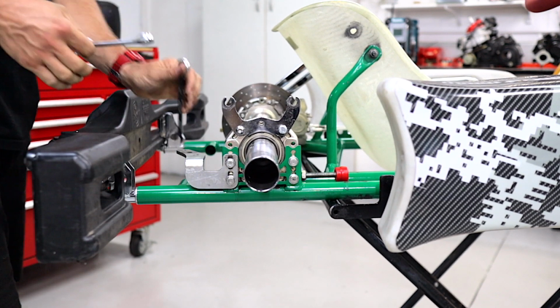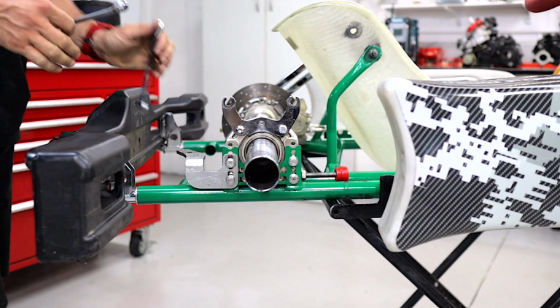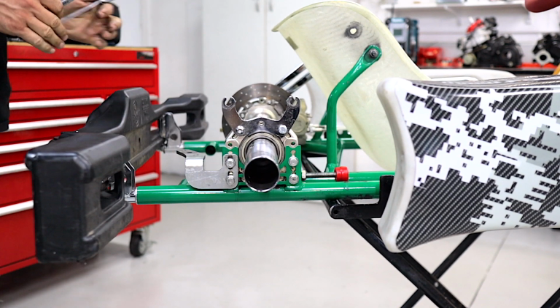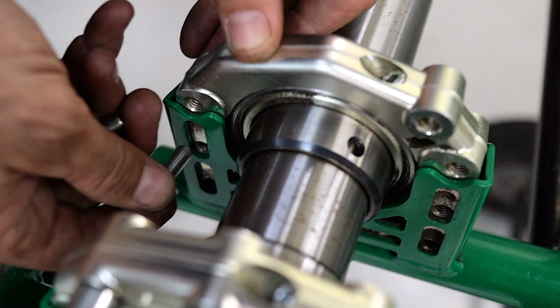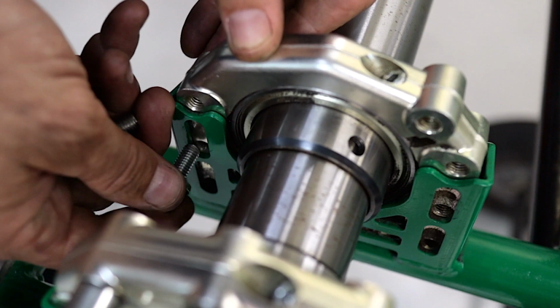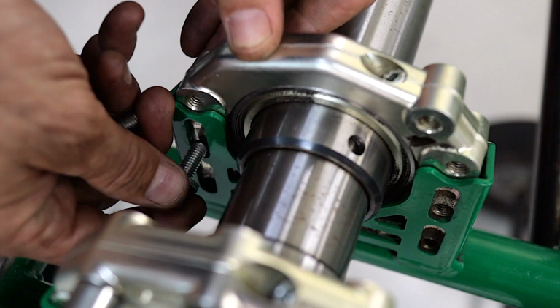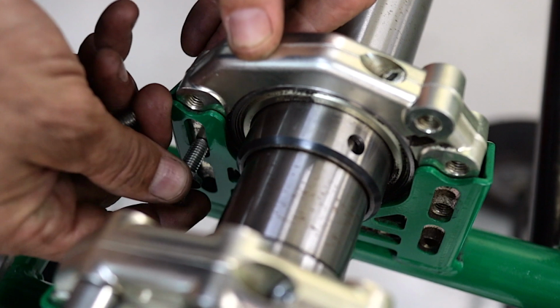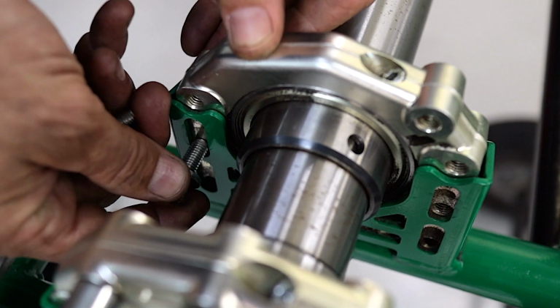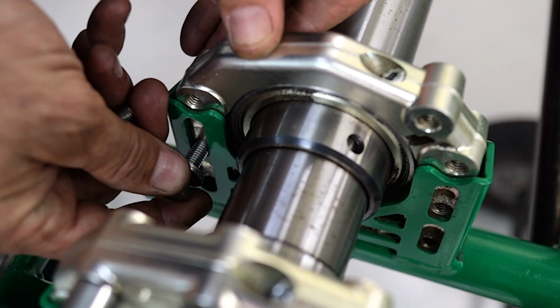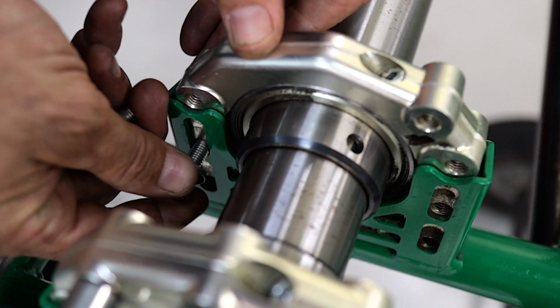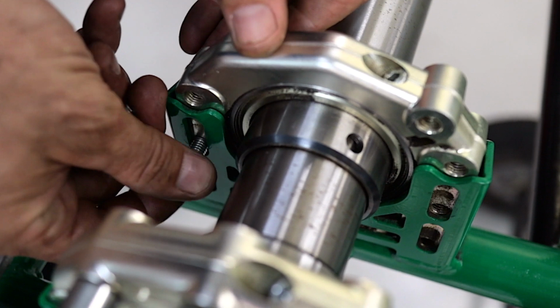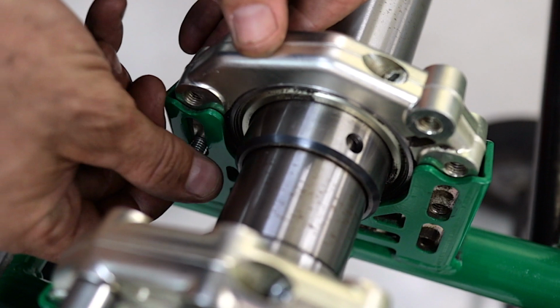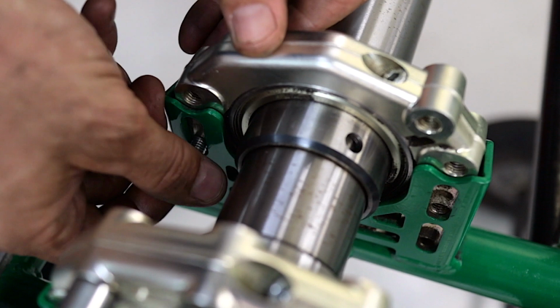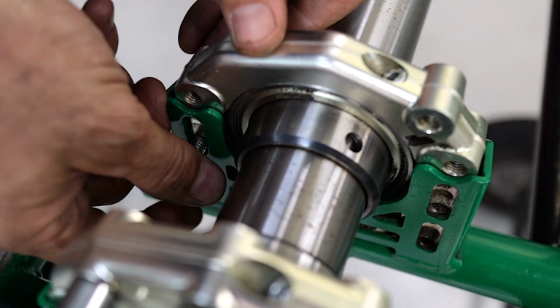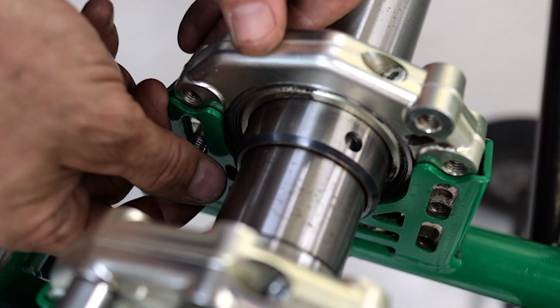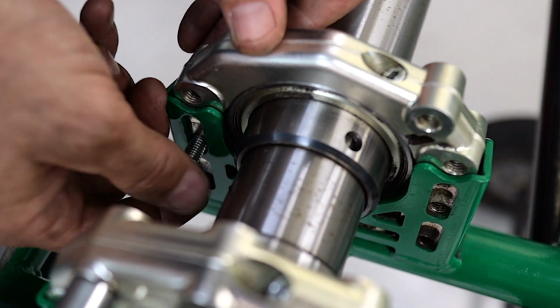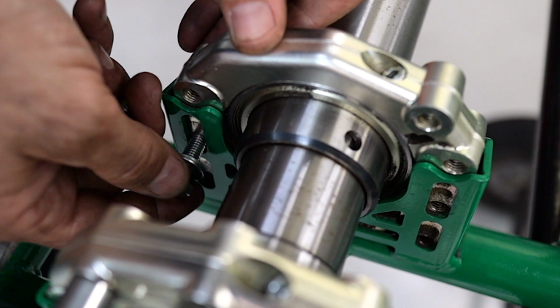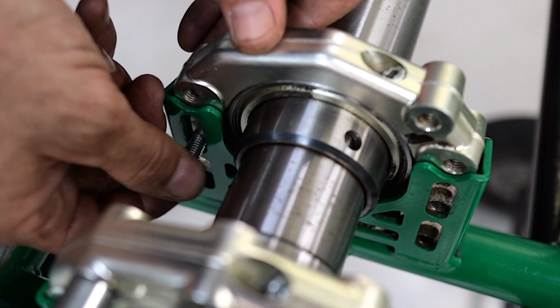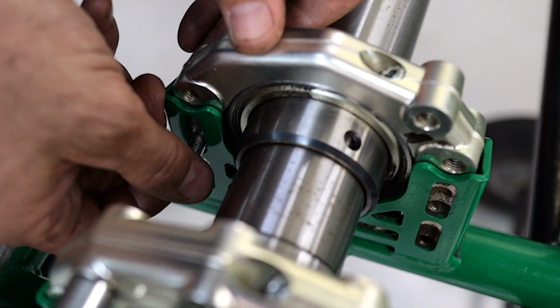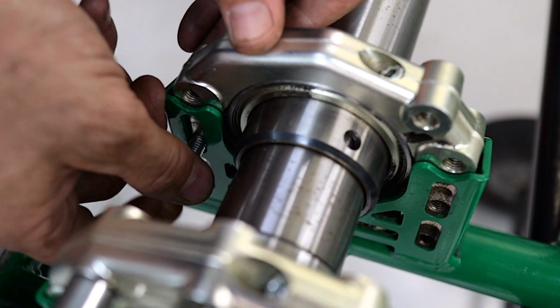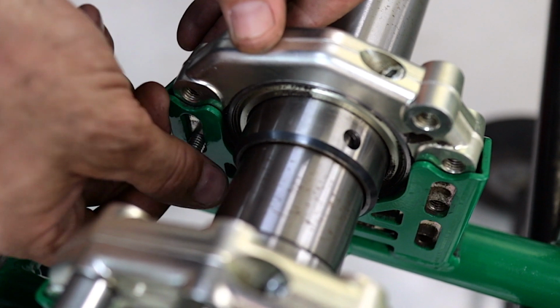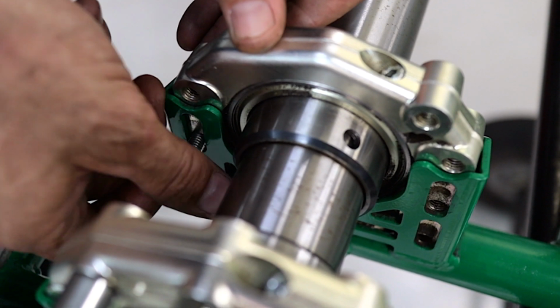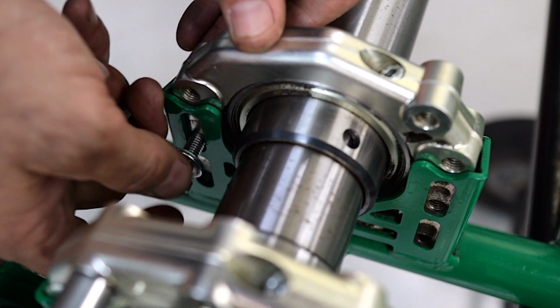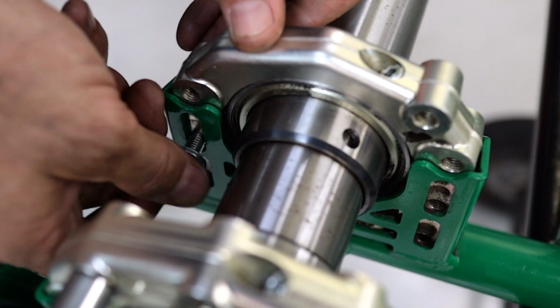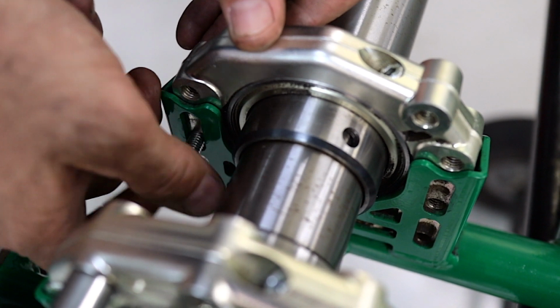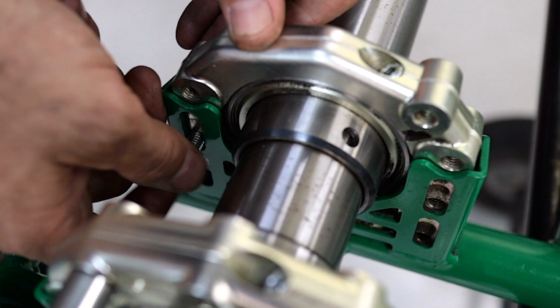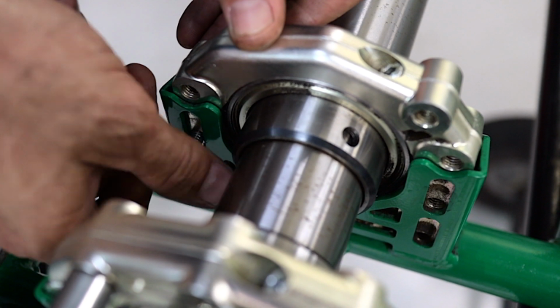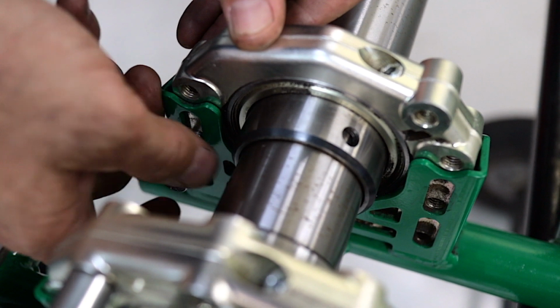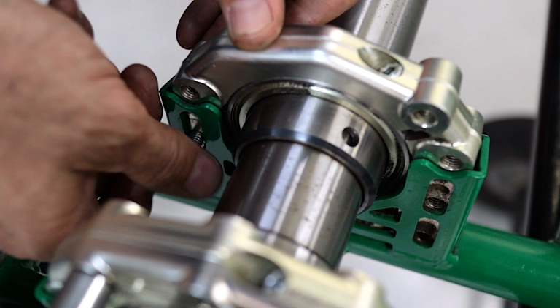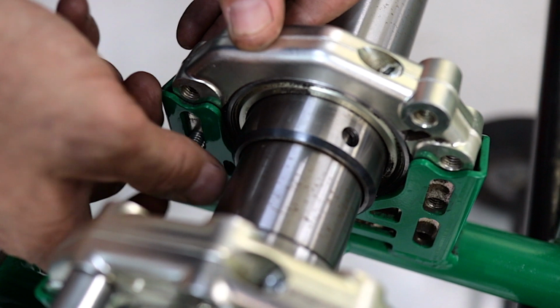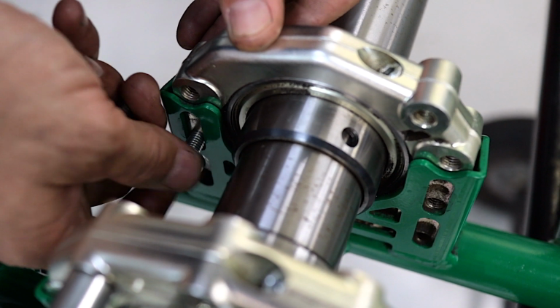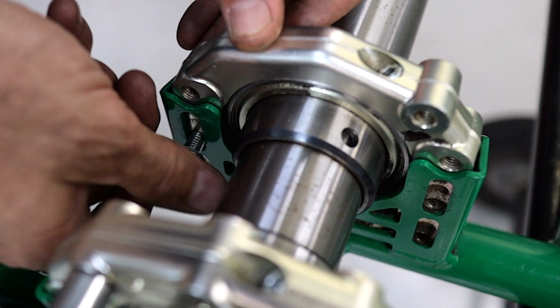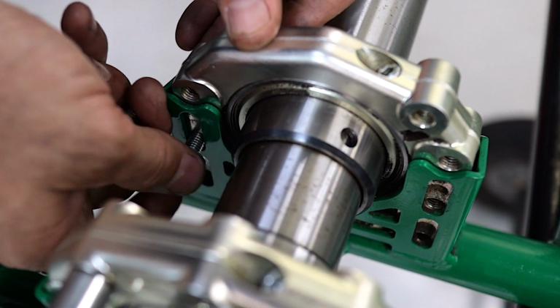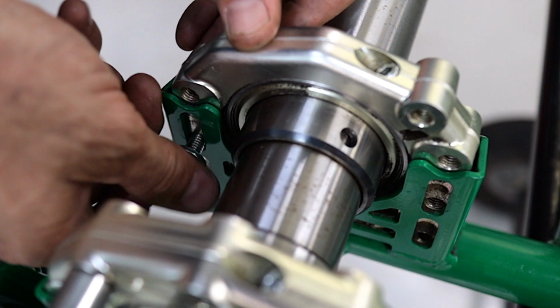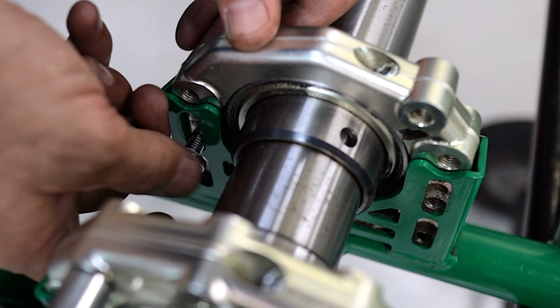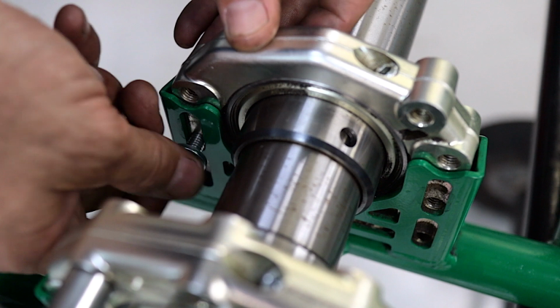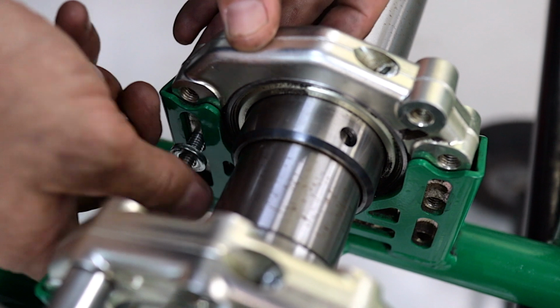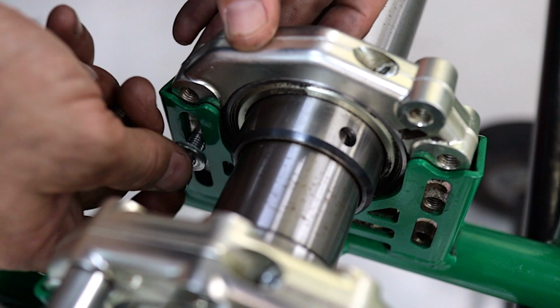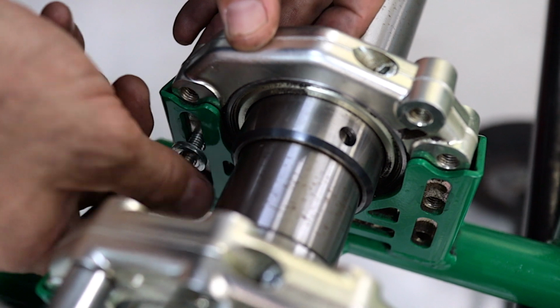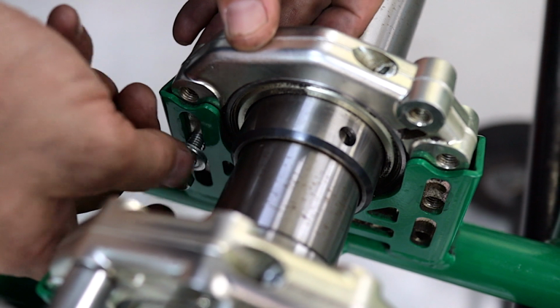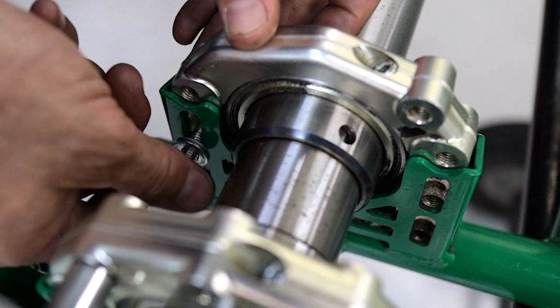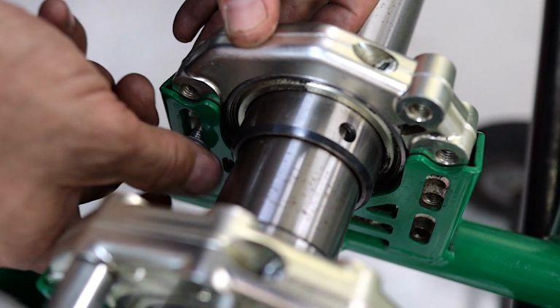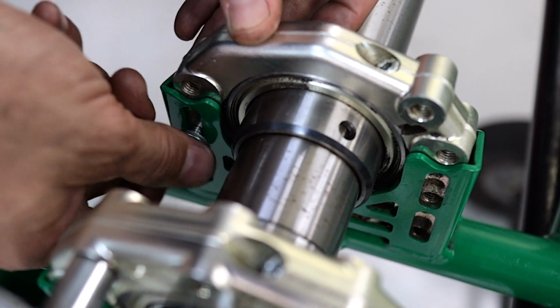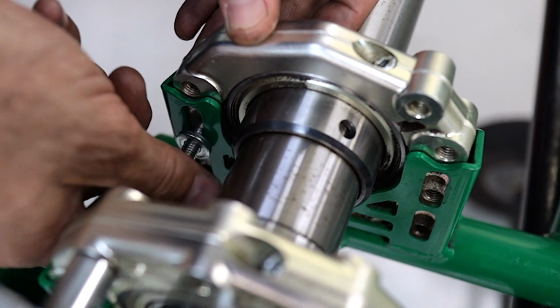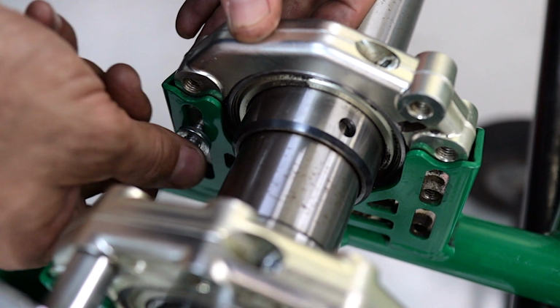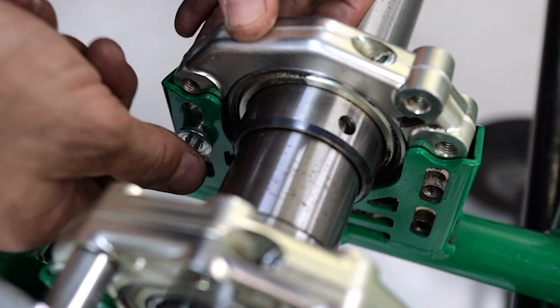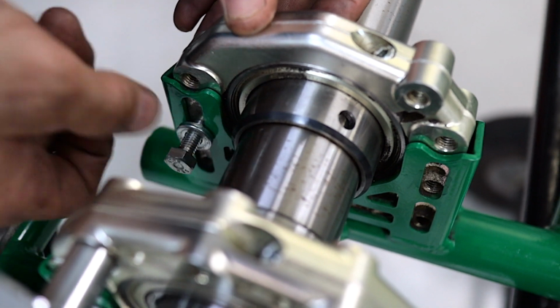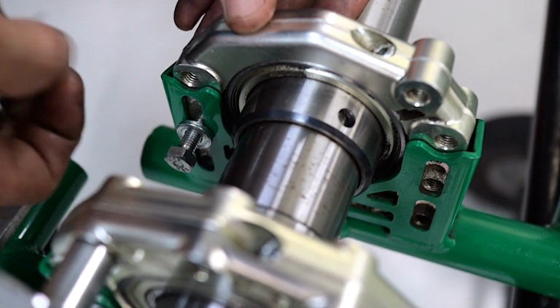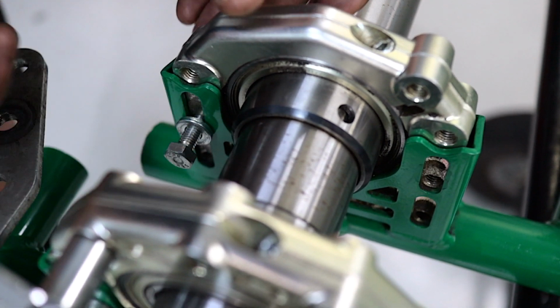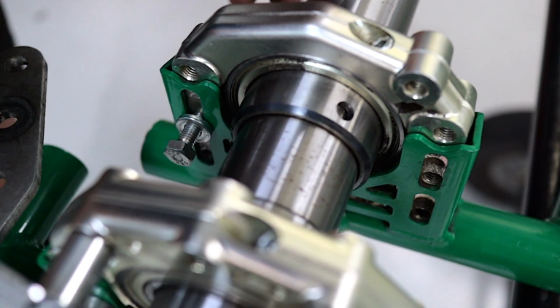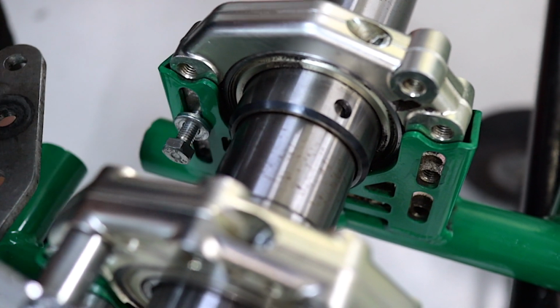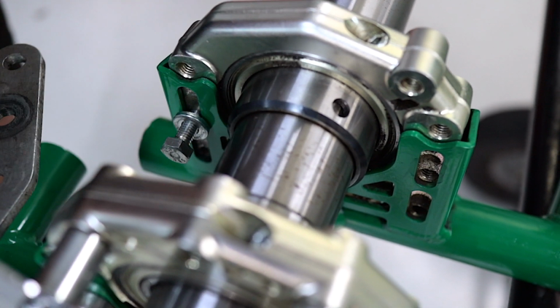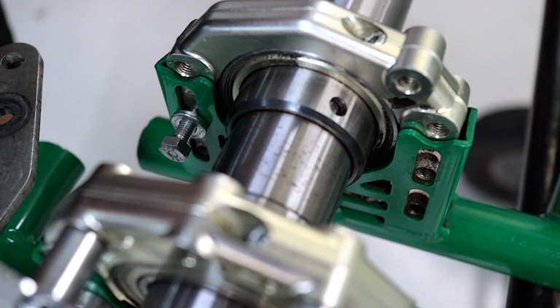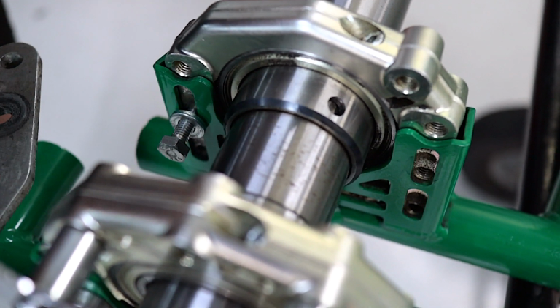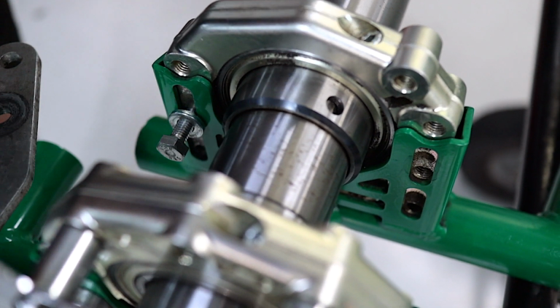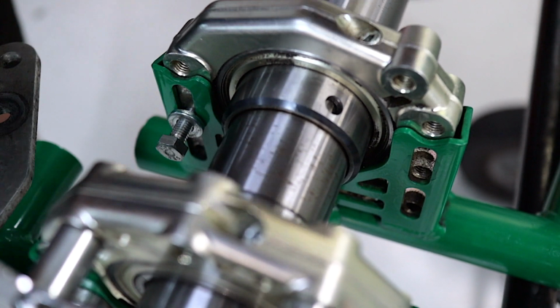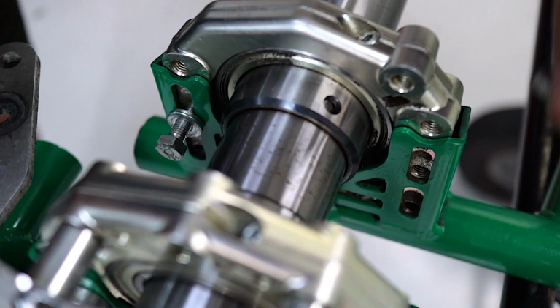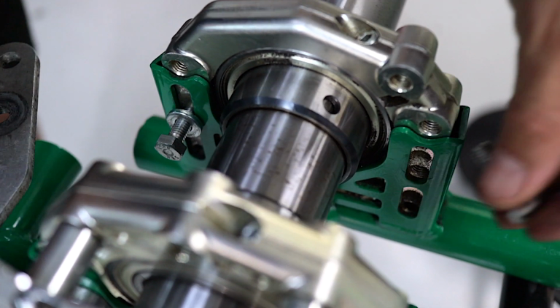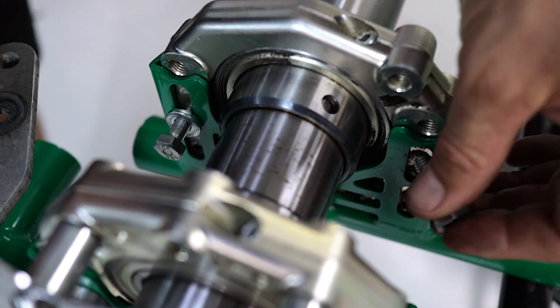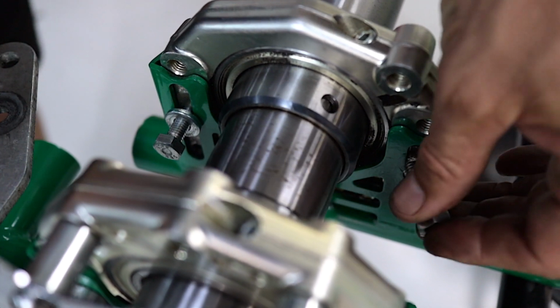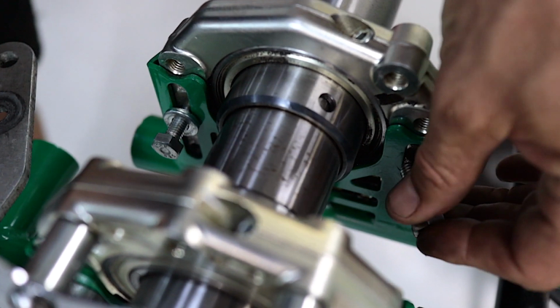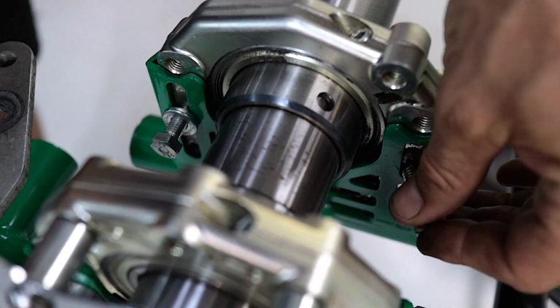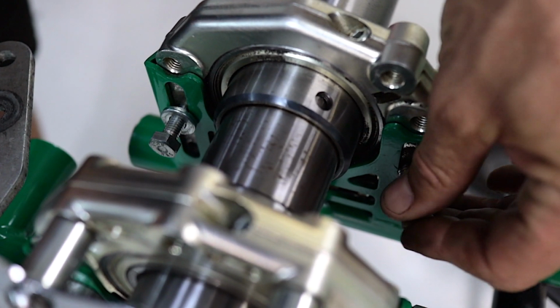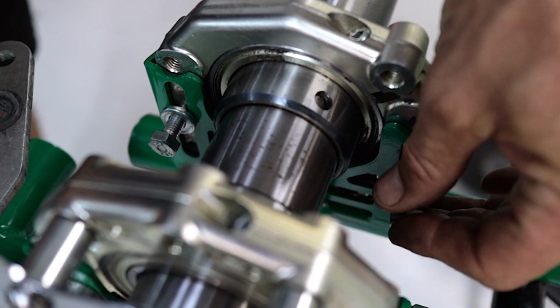Finally, you can insert your centre bearing bolts as well if you require those.